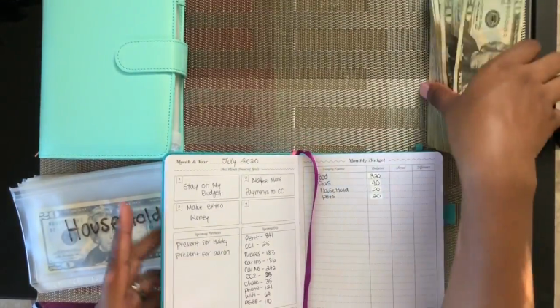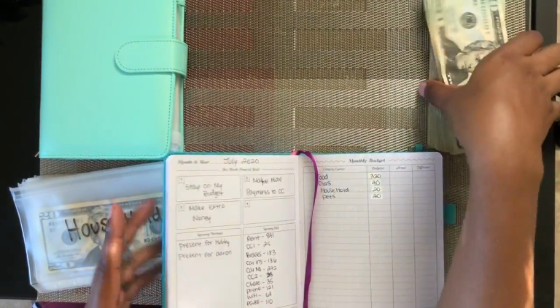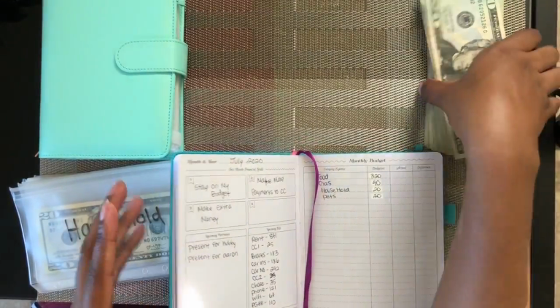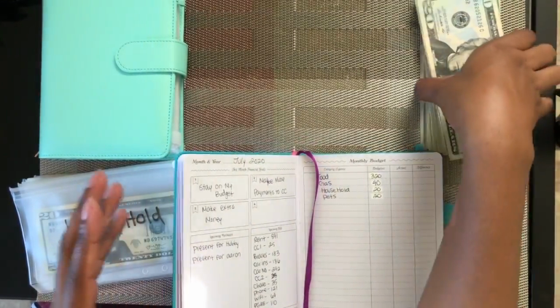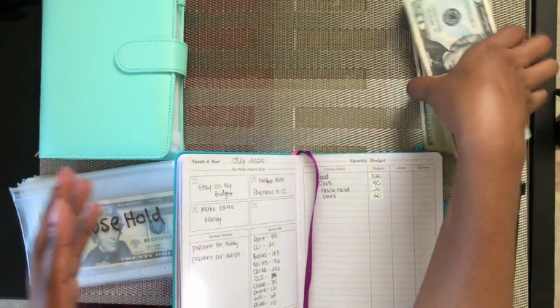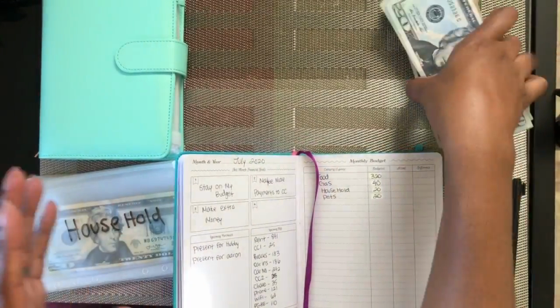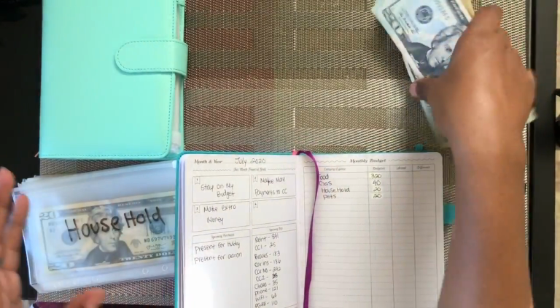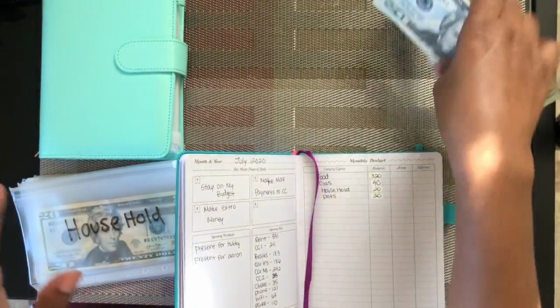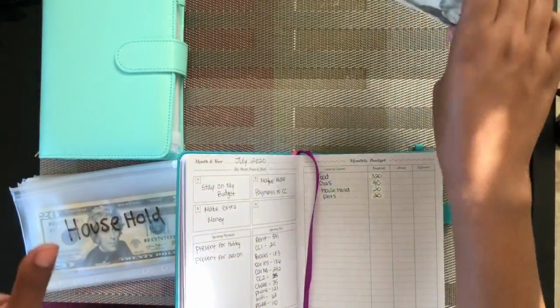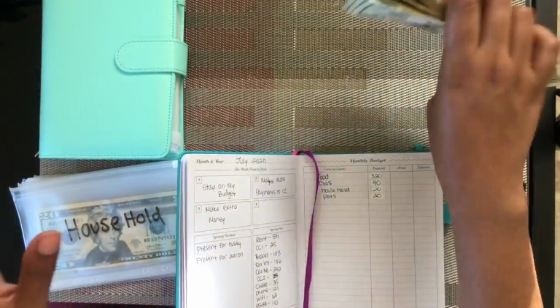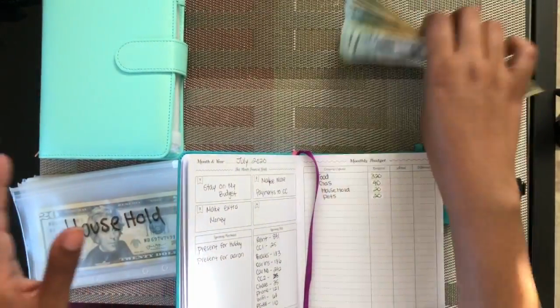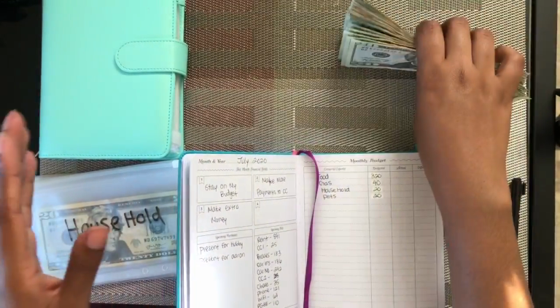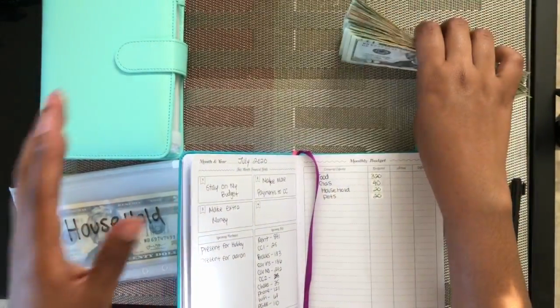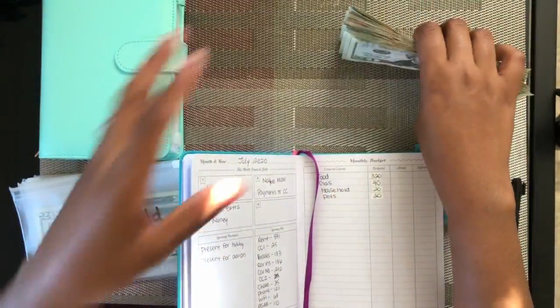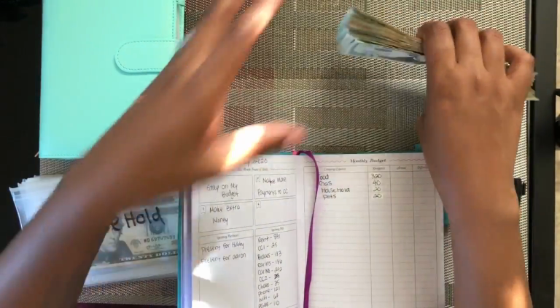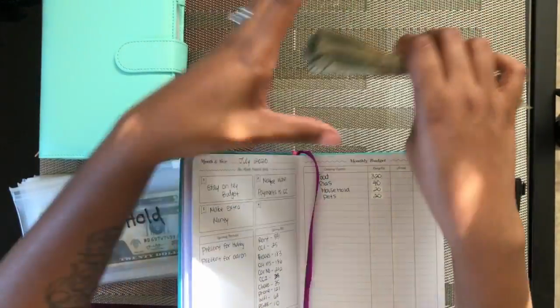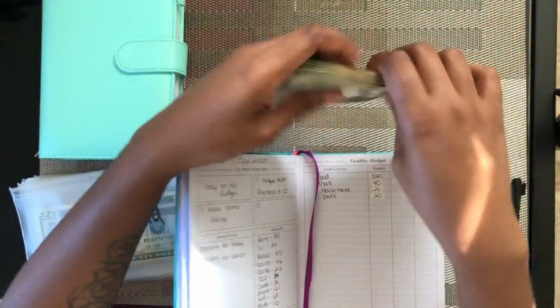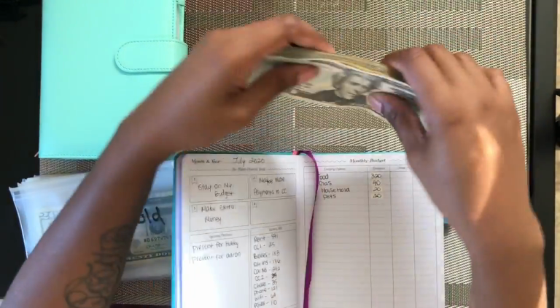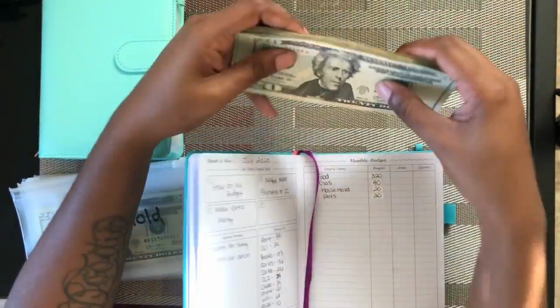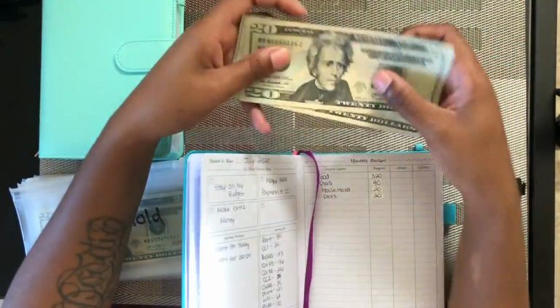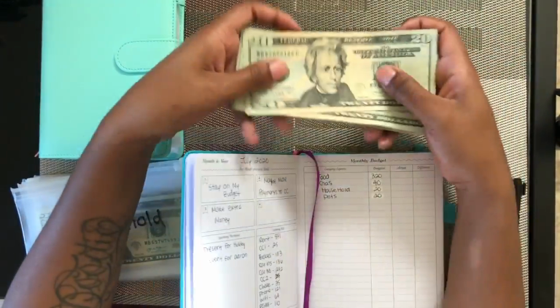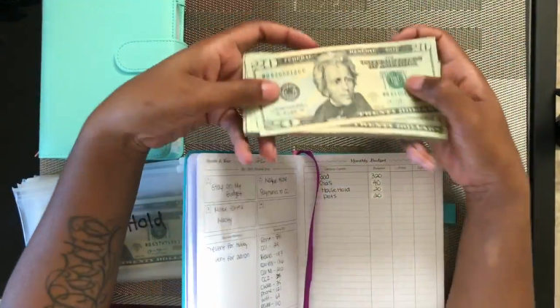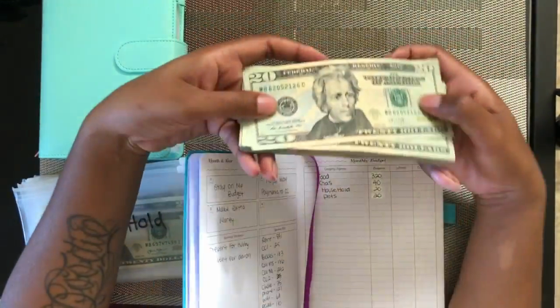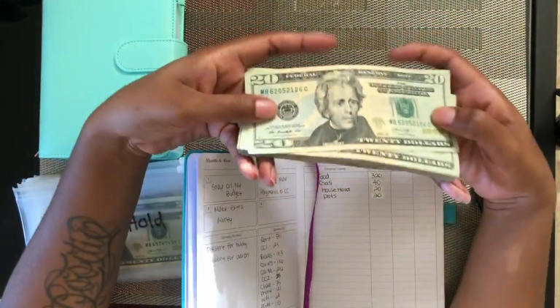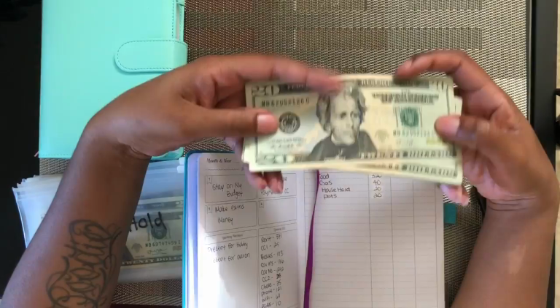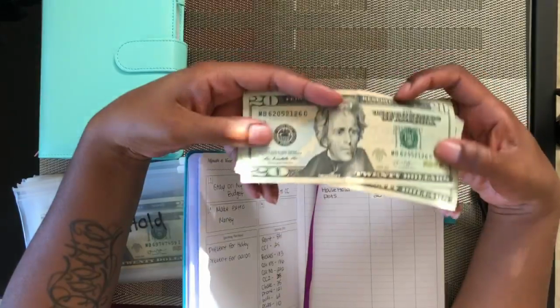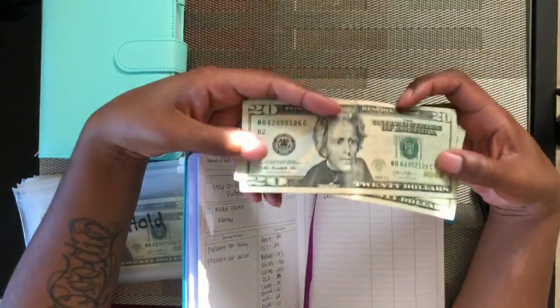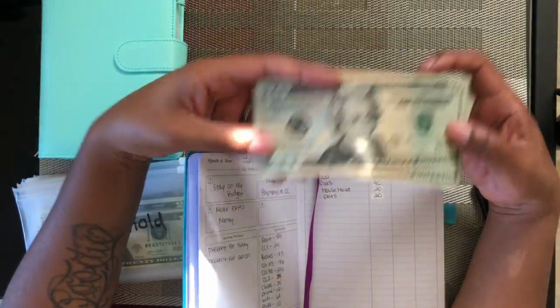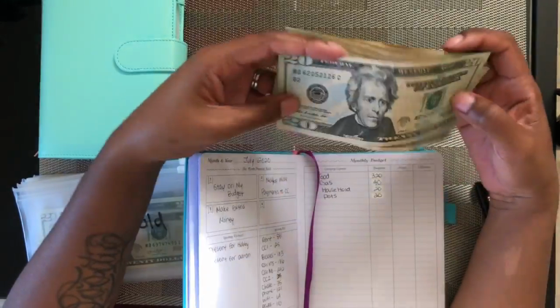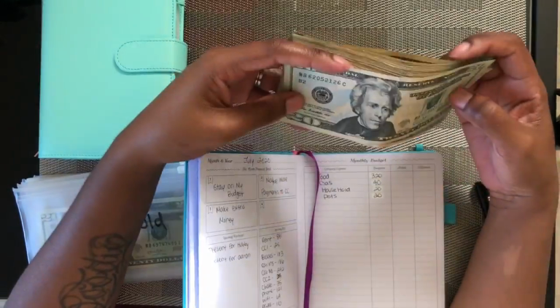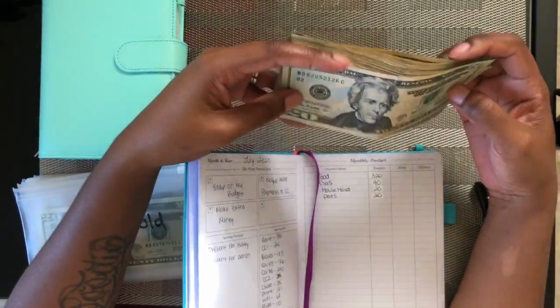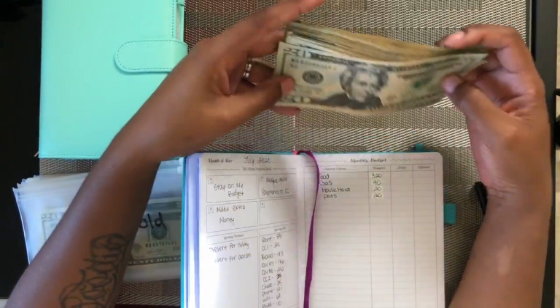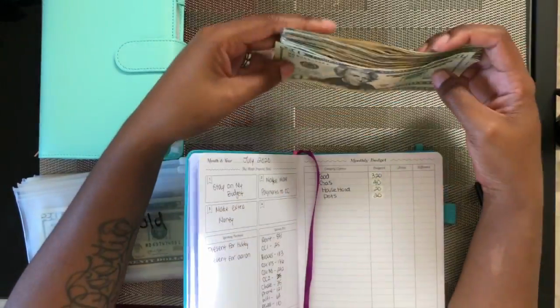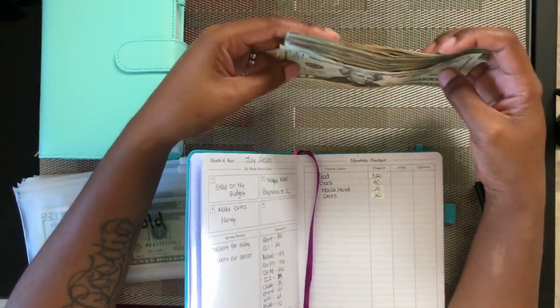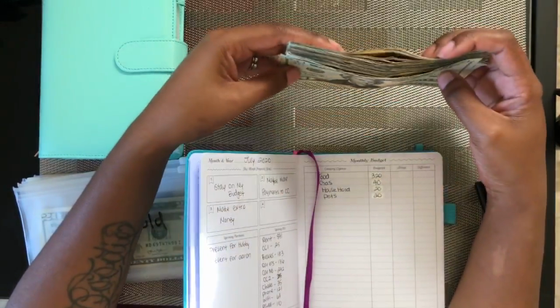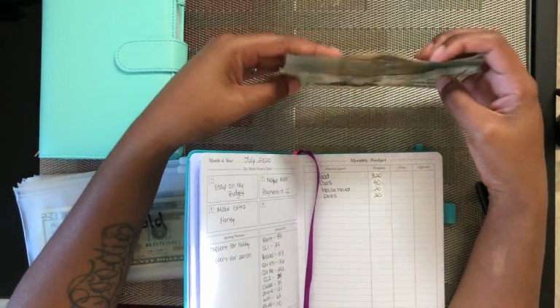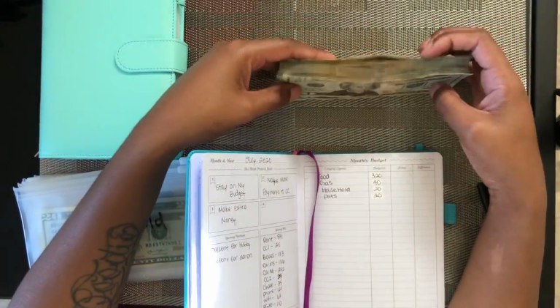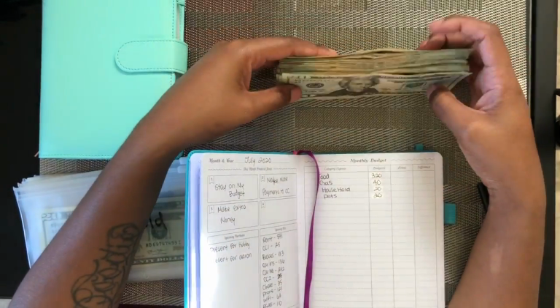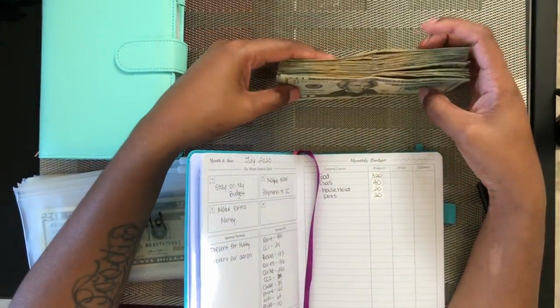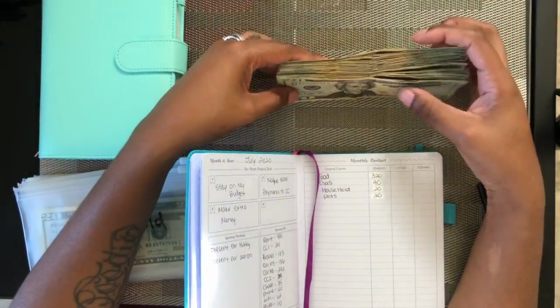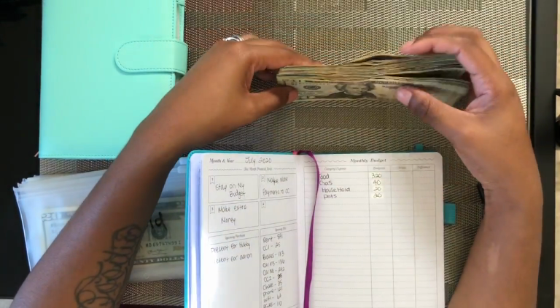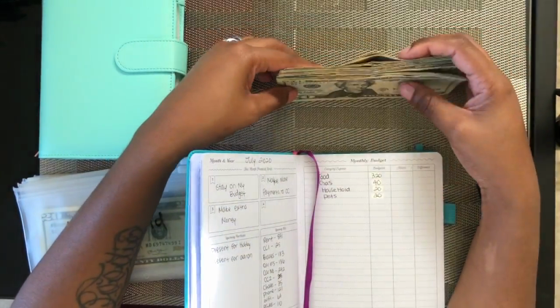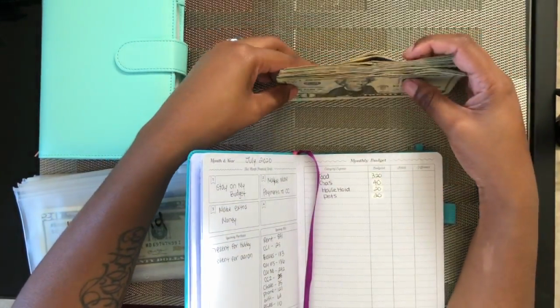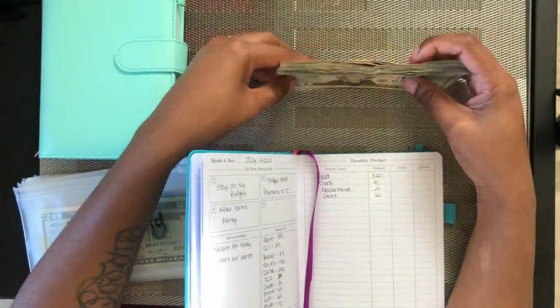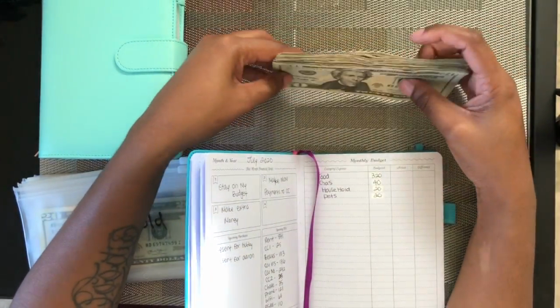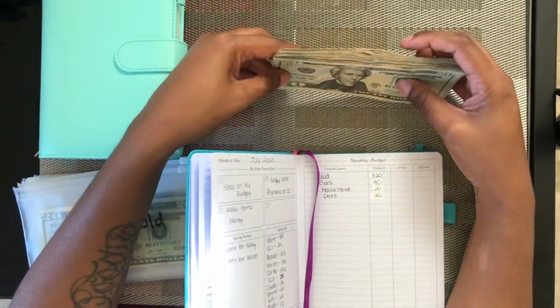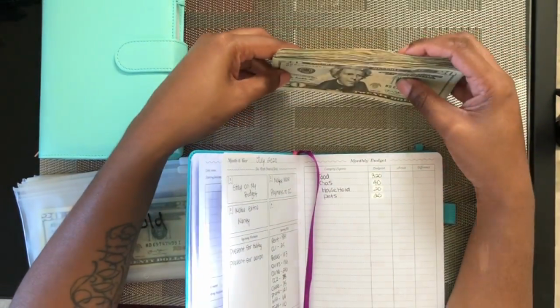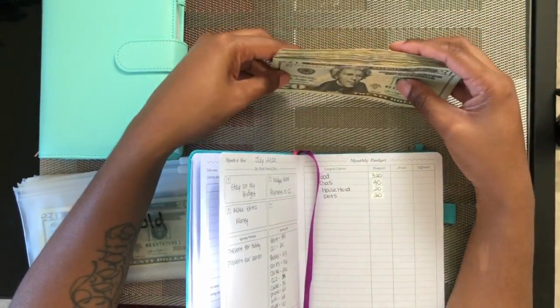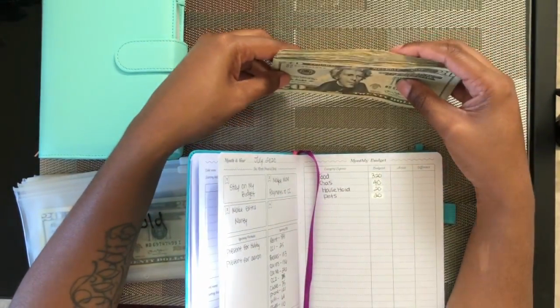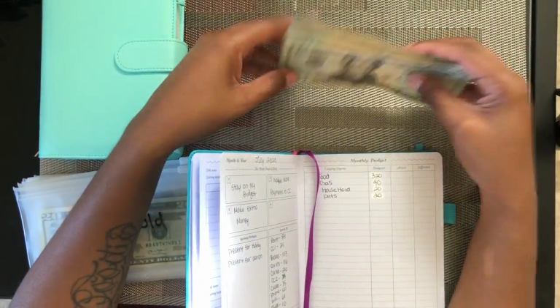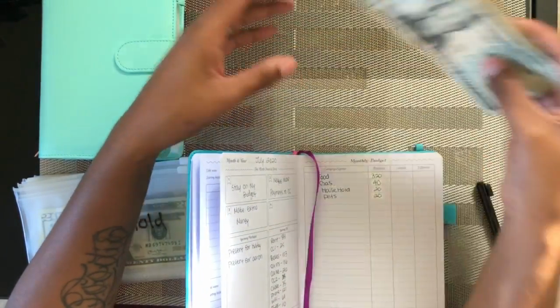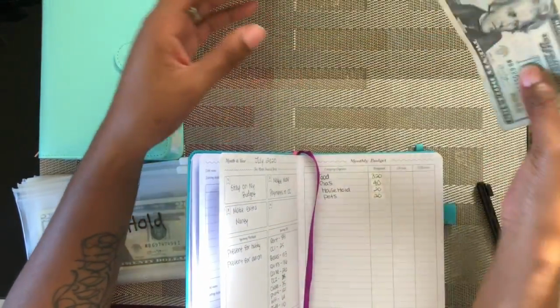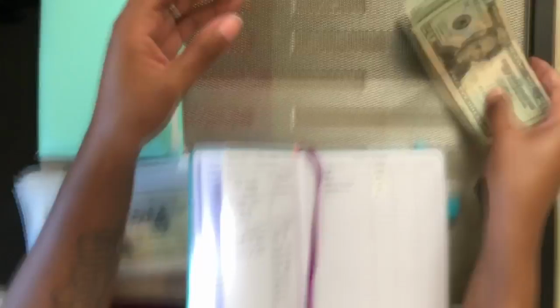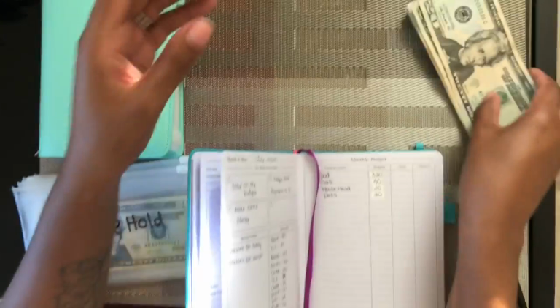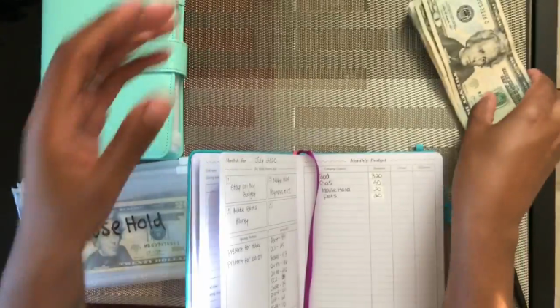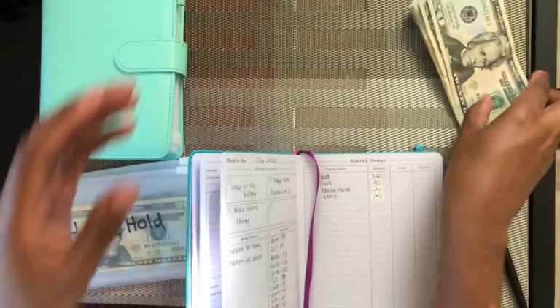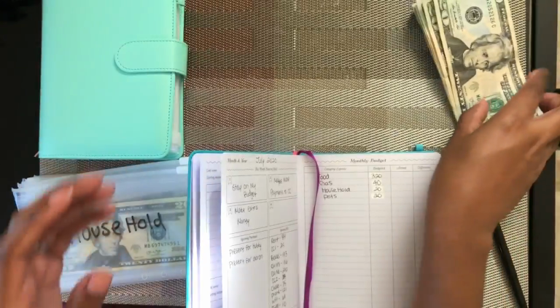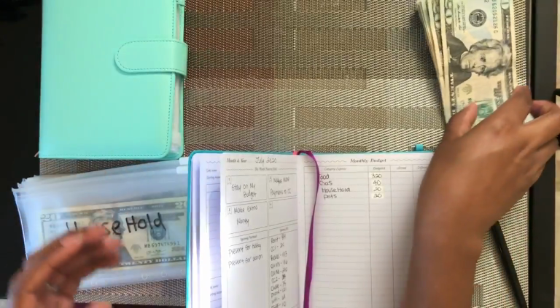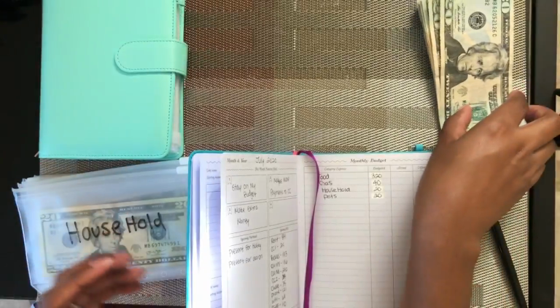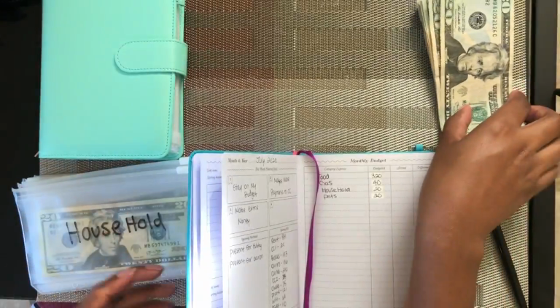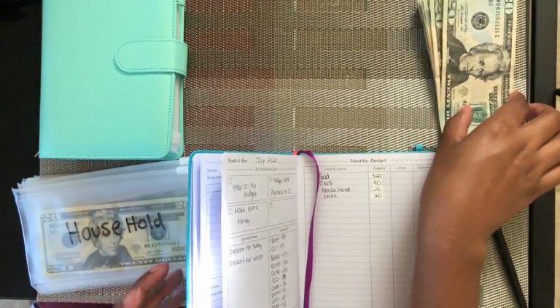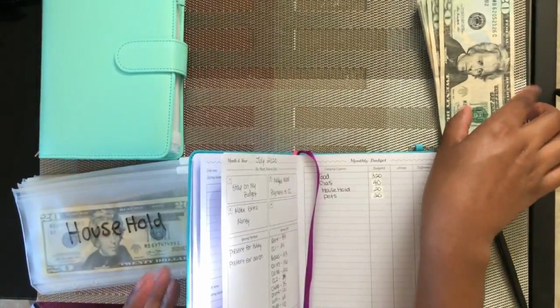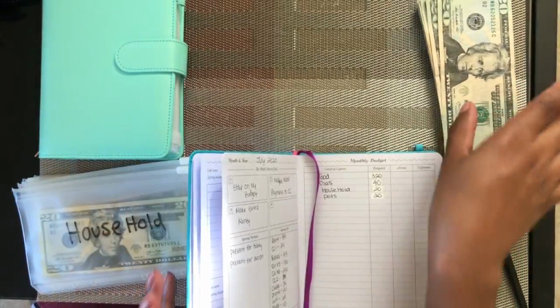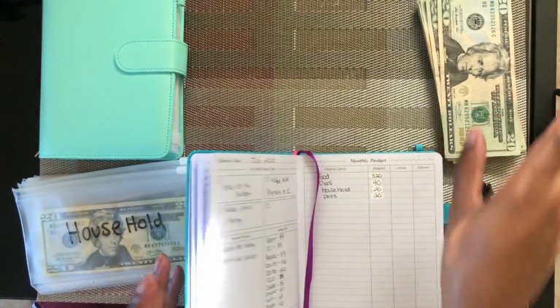Unfortunately when I went to the bank, all they had was 20s because it was a Friday, so I'll be stuffing nothing but 20s this time.